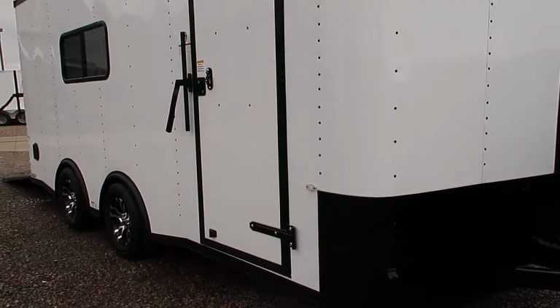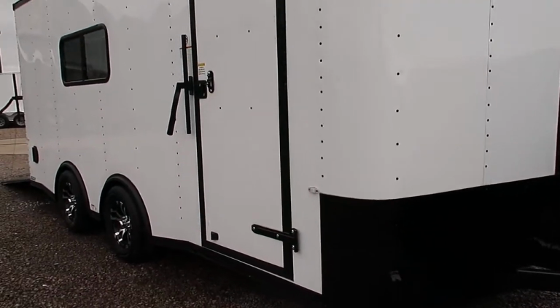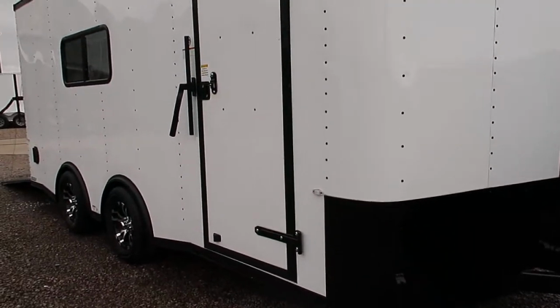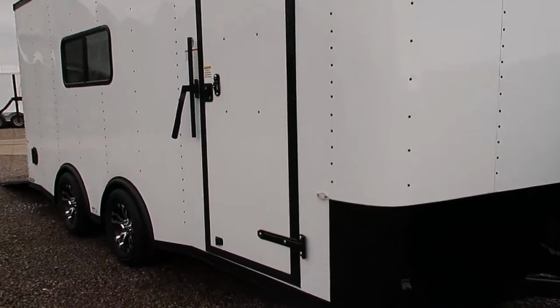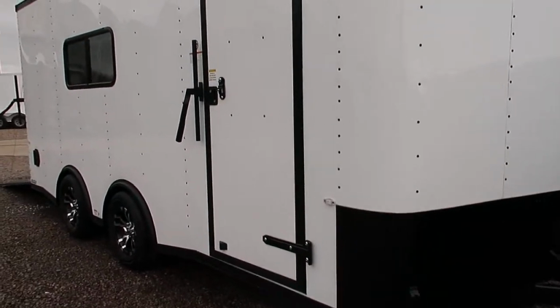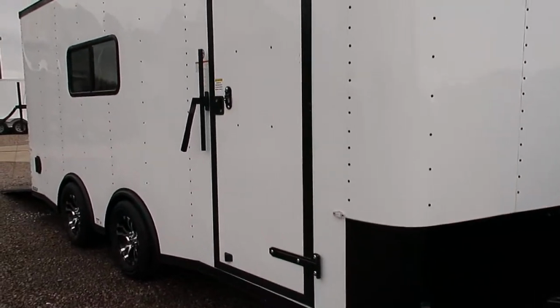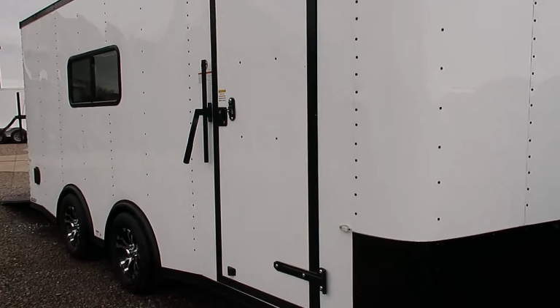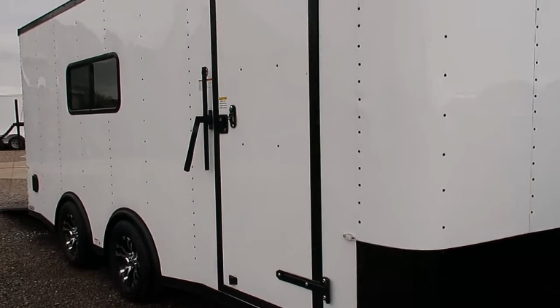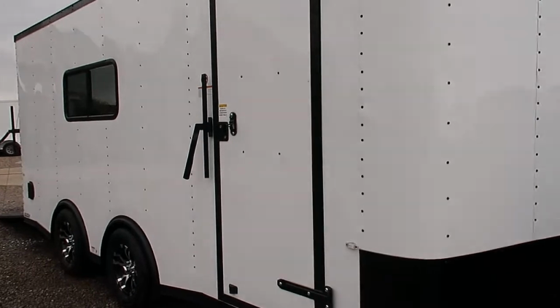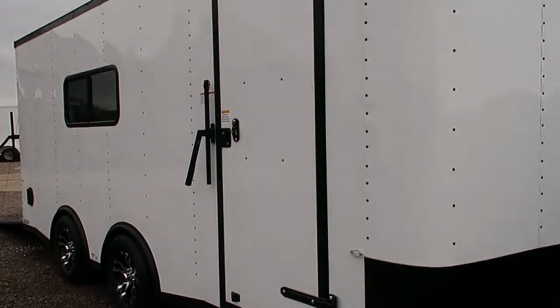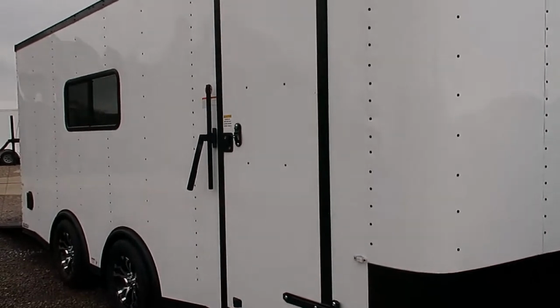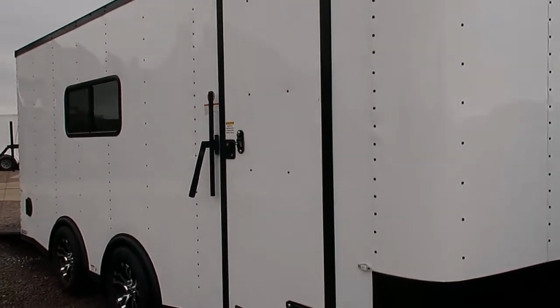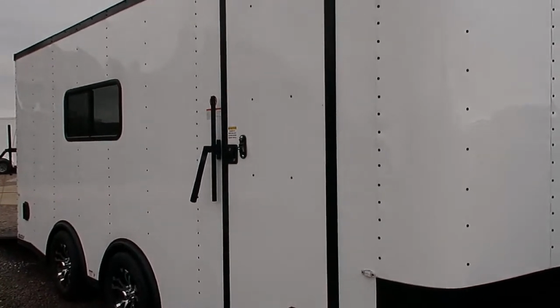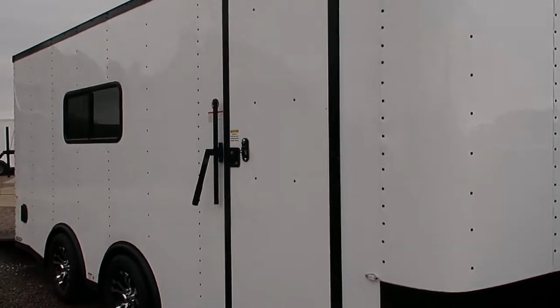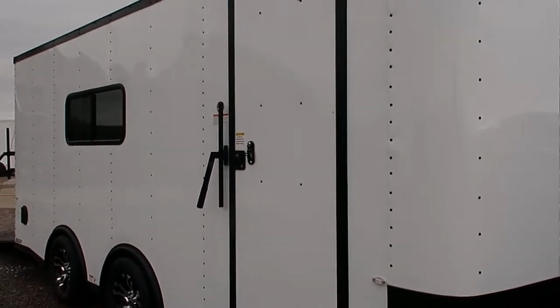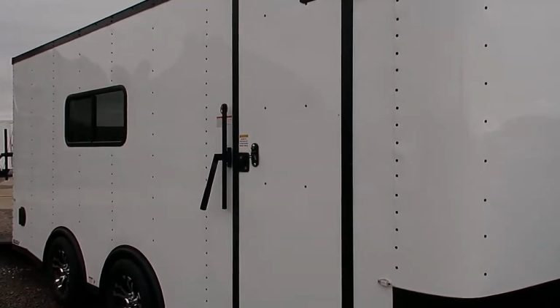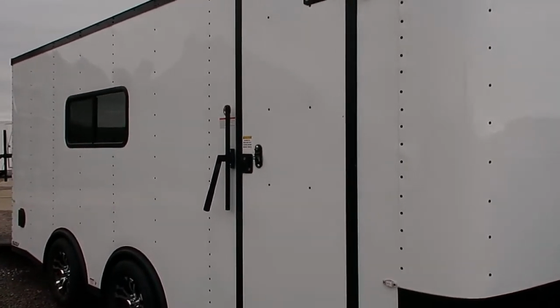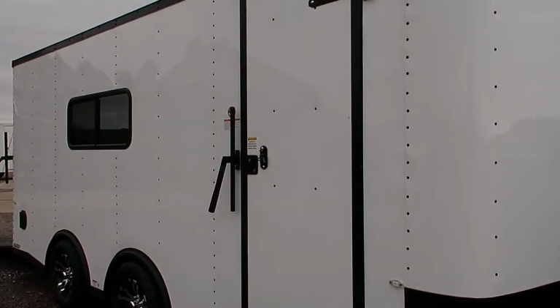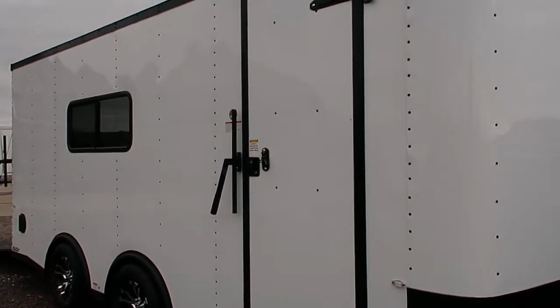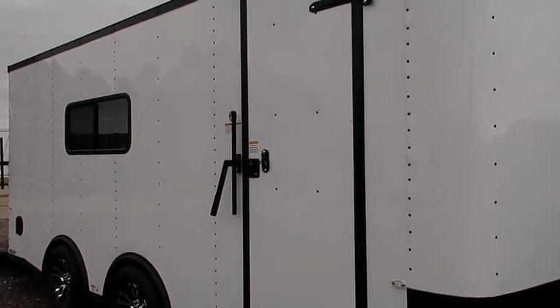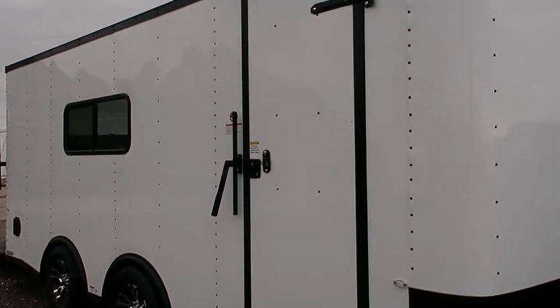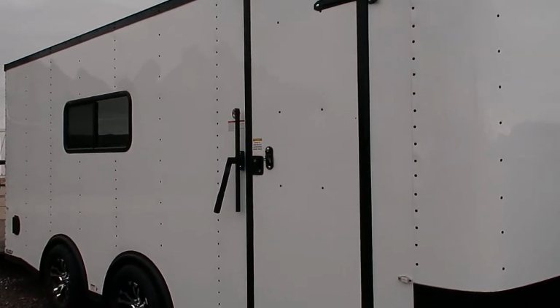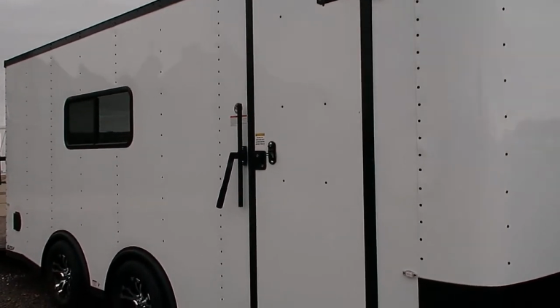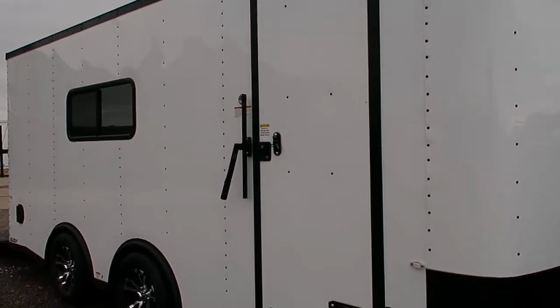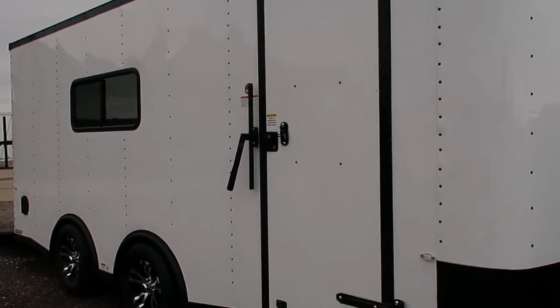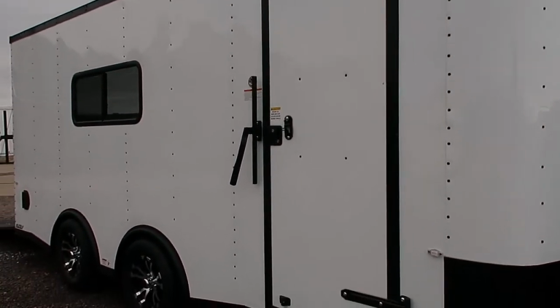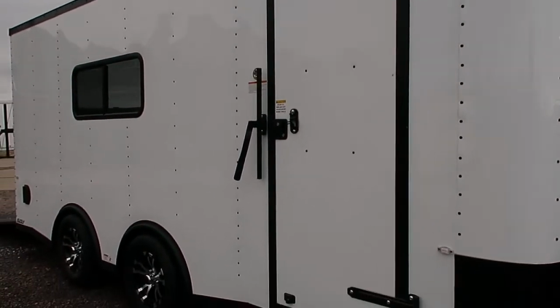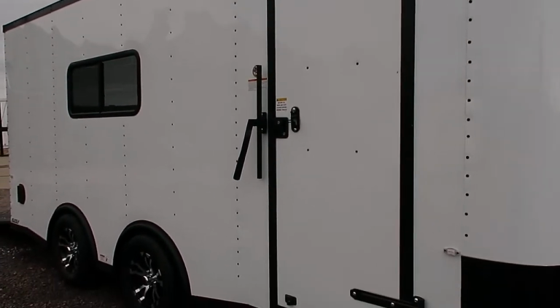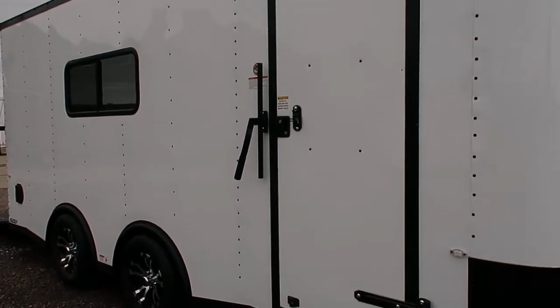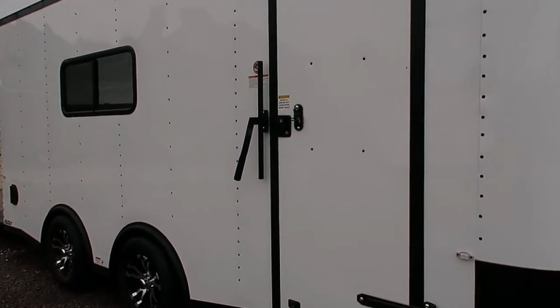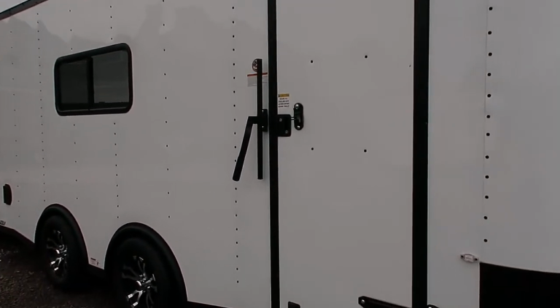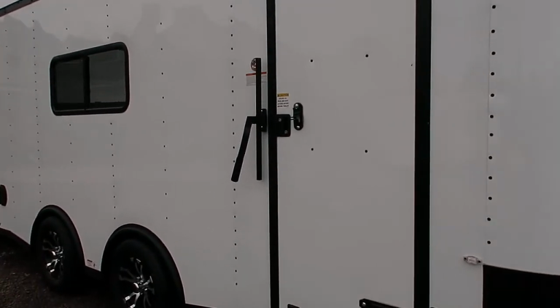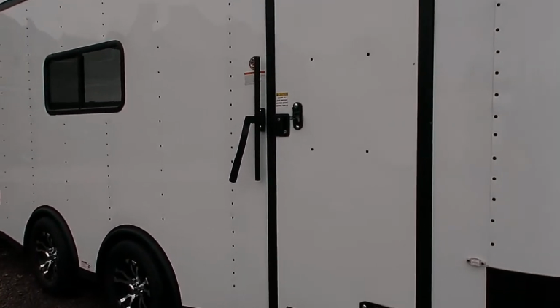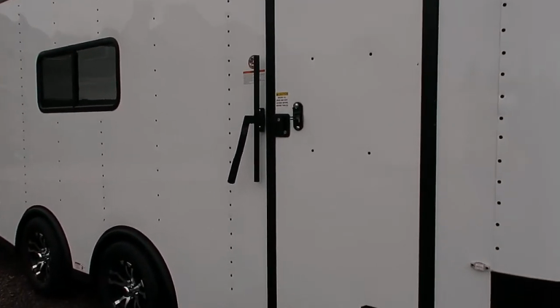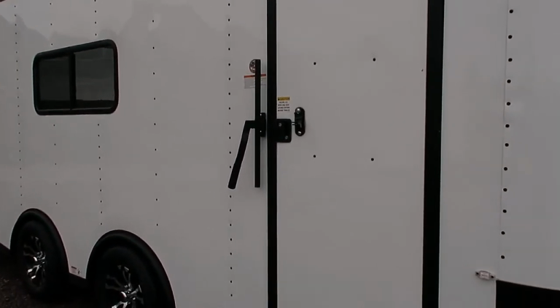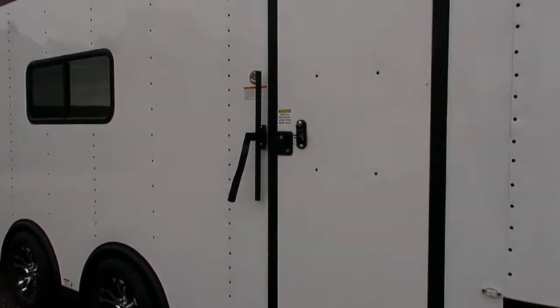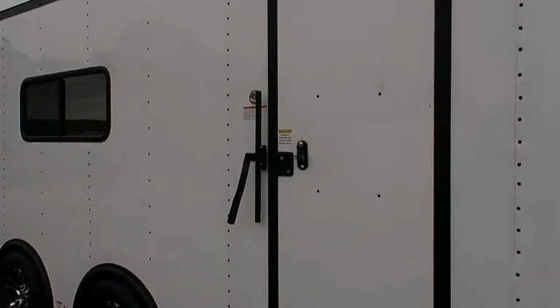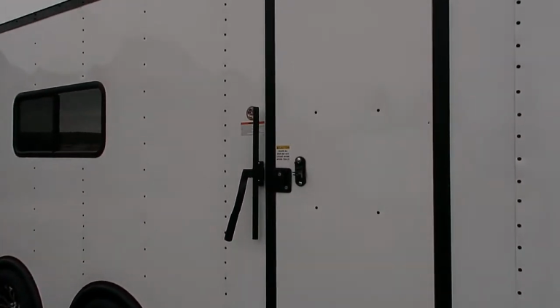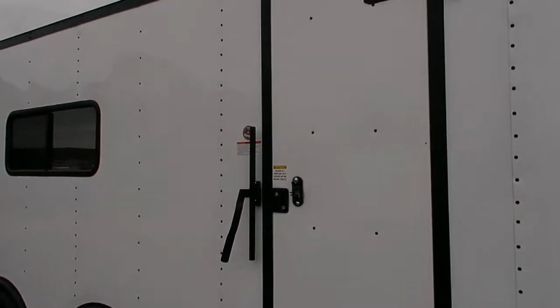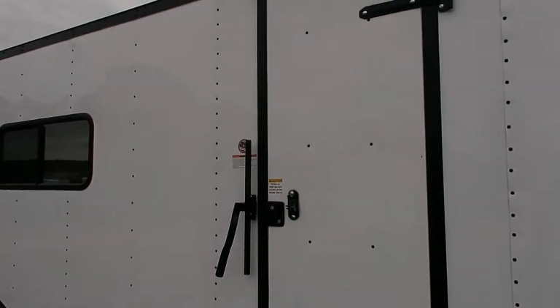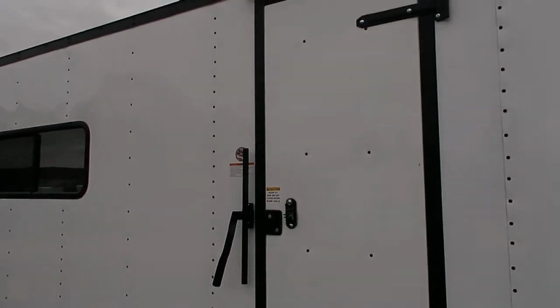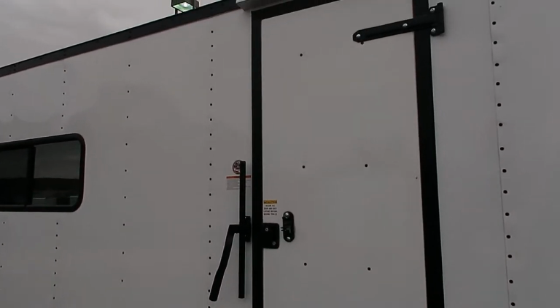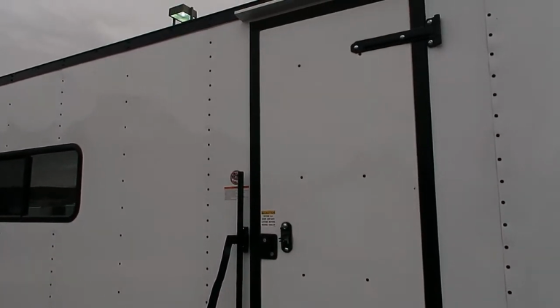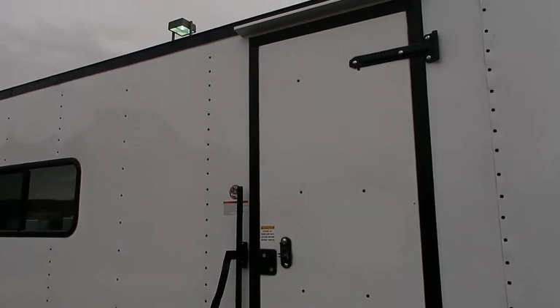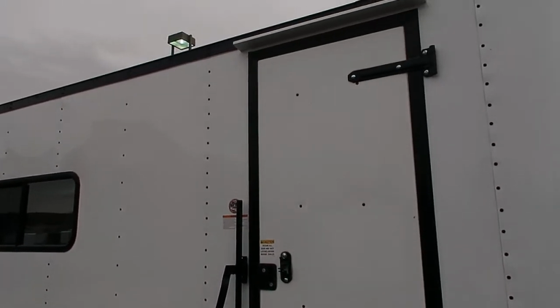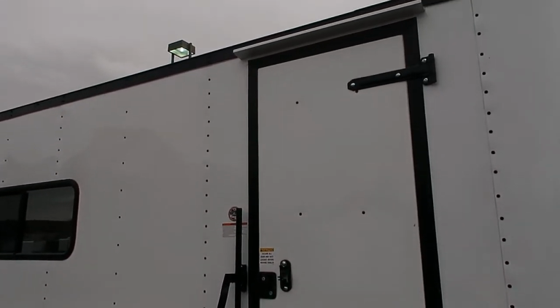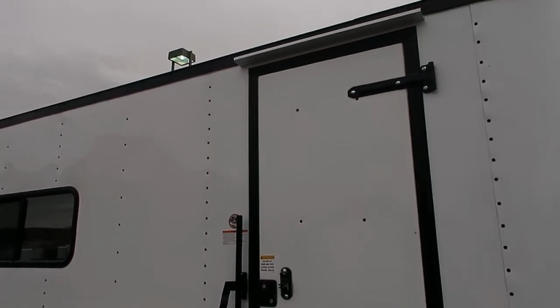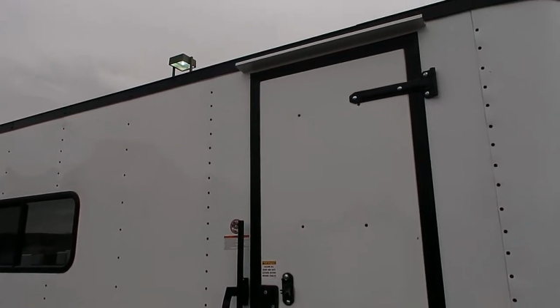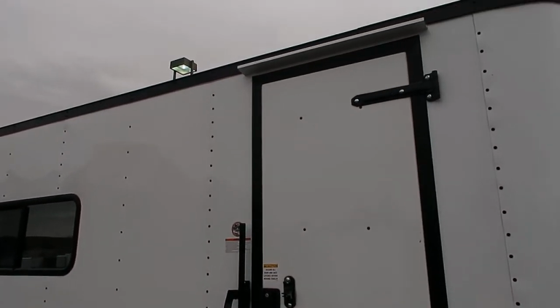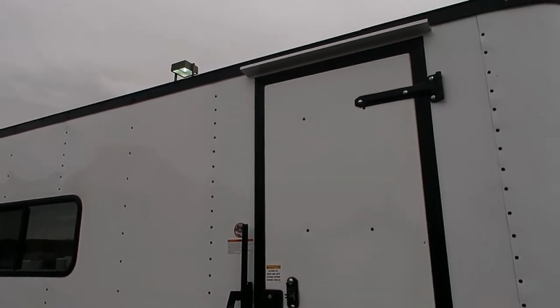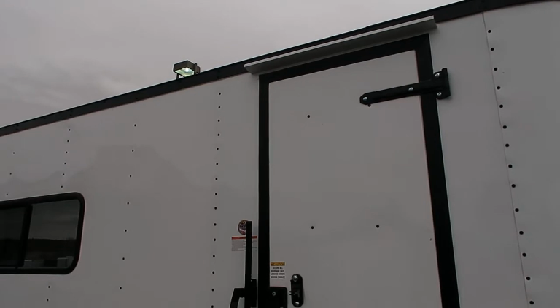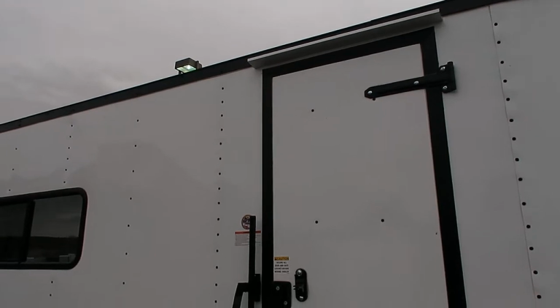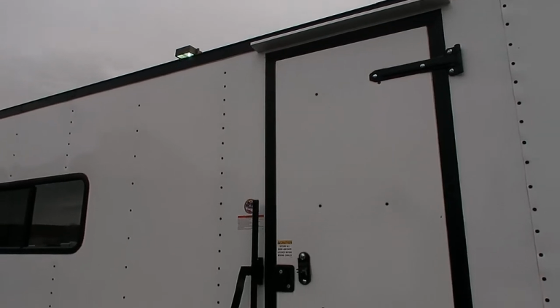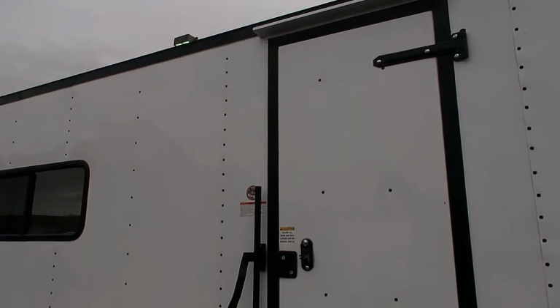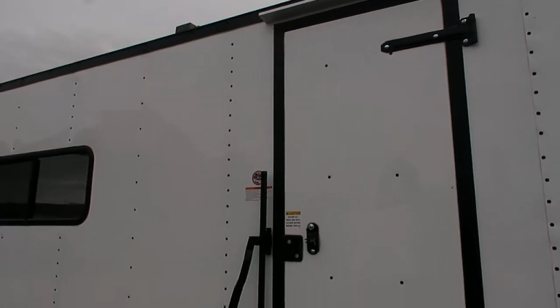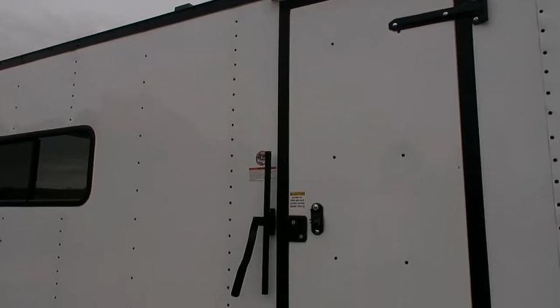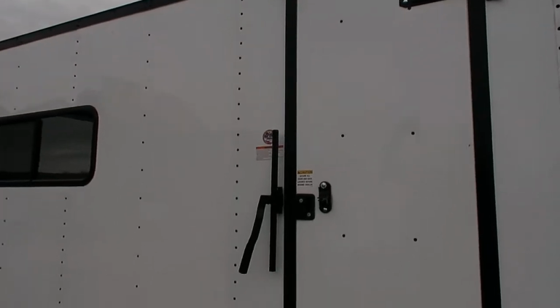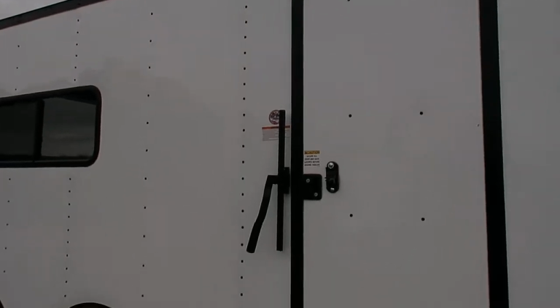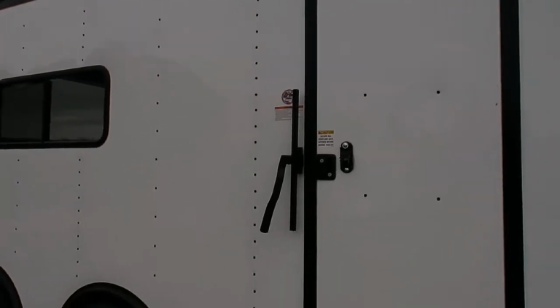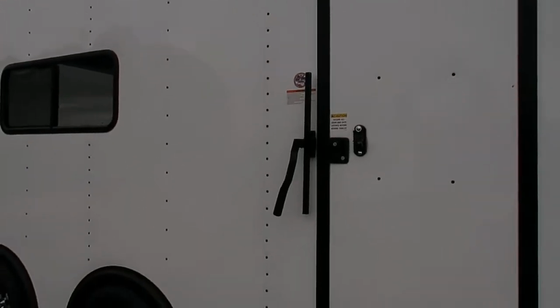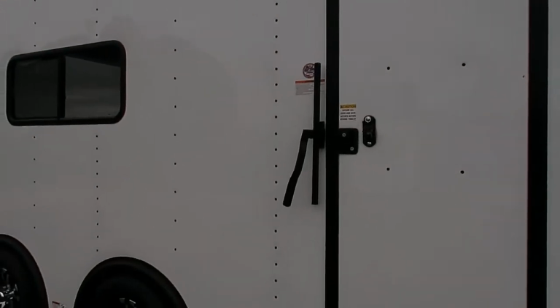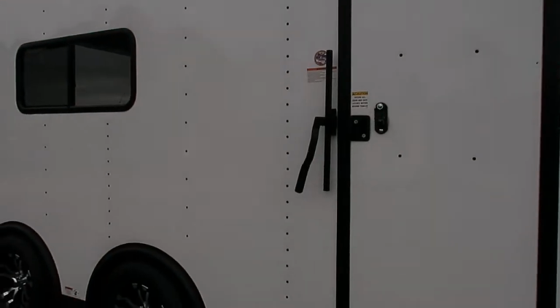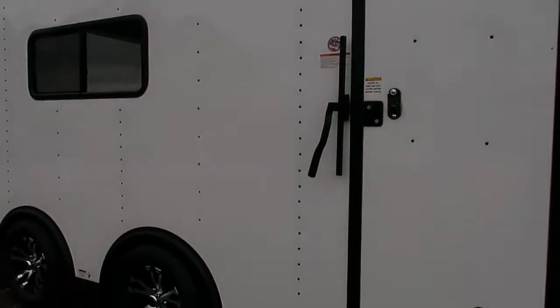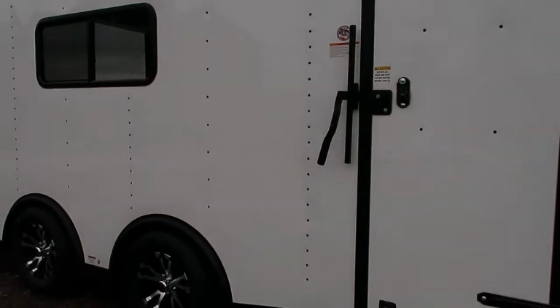The side door does come with the RV style lock and cam lock, so you've got double lock protection on your side door. Overhead gutter as well — another nice feature.